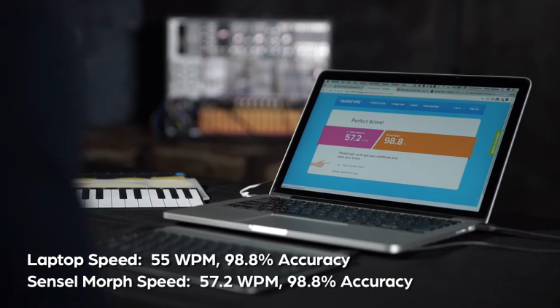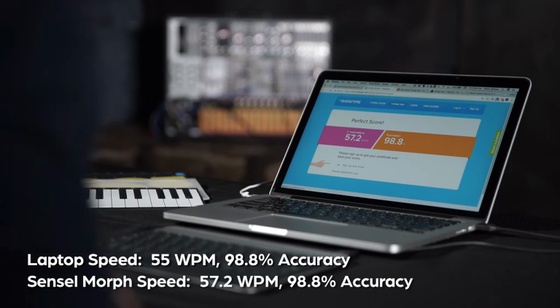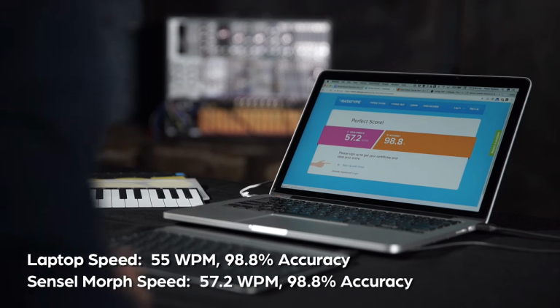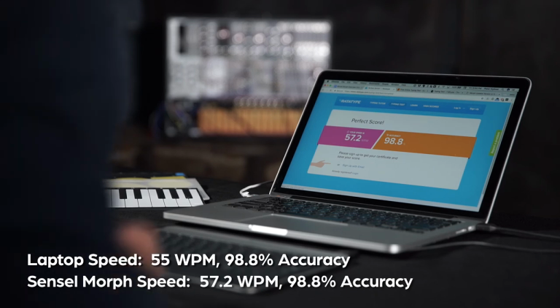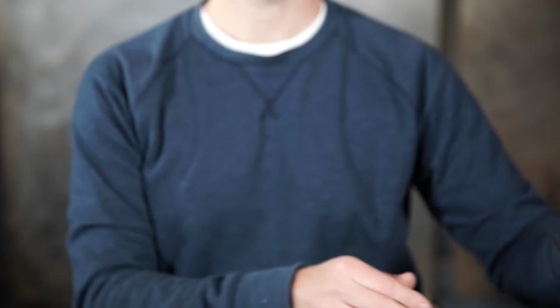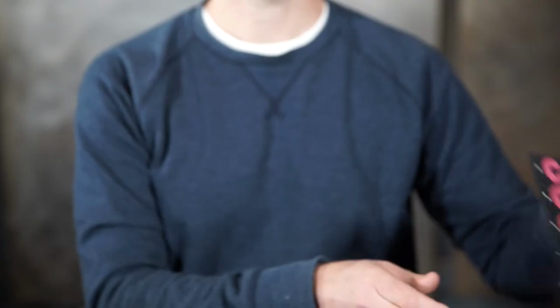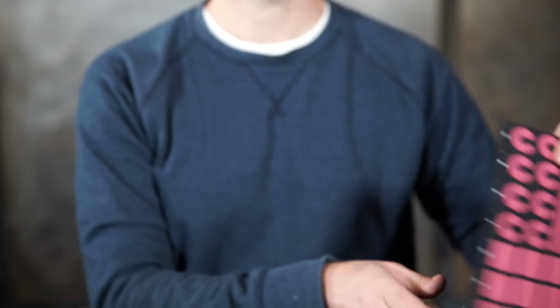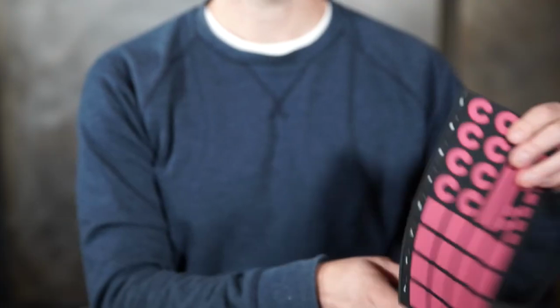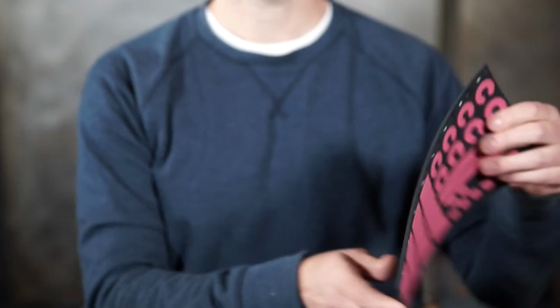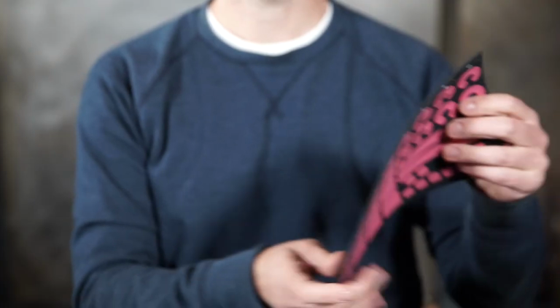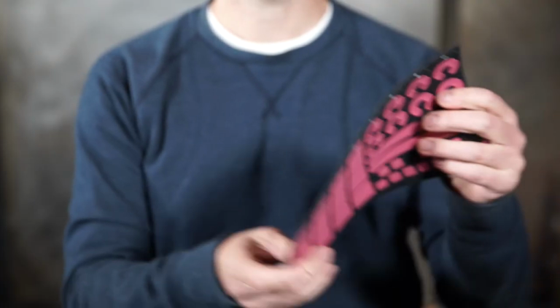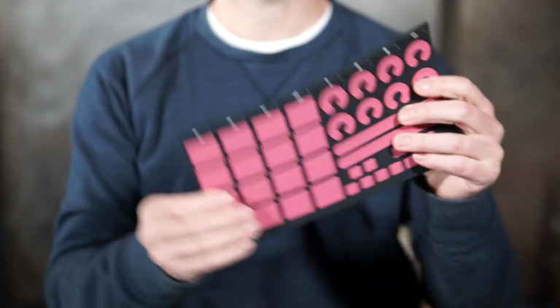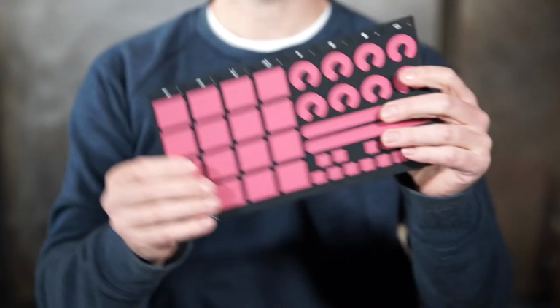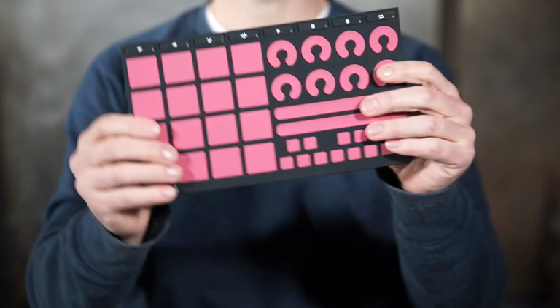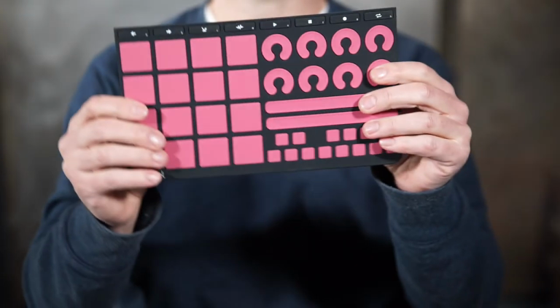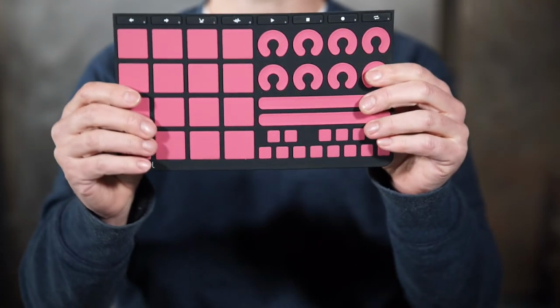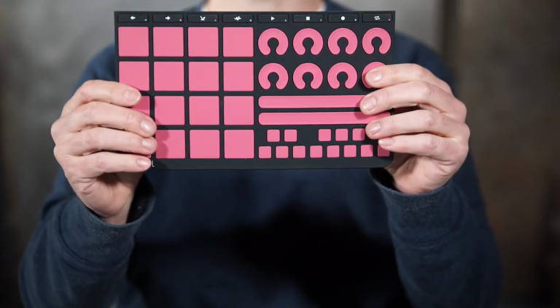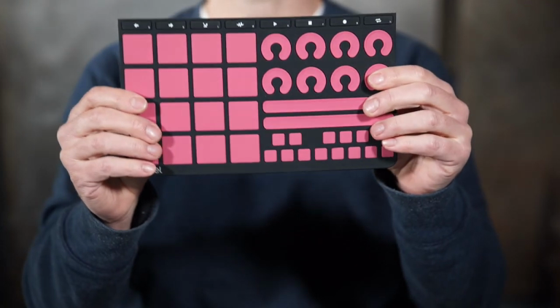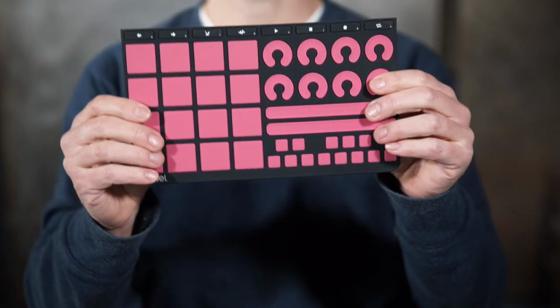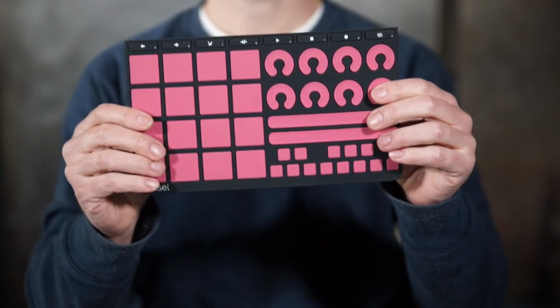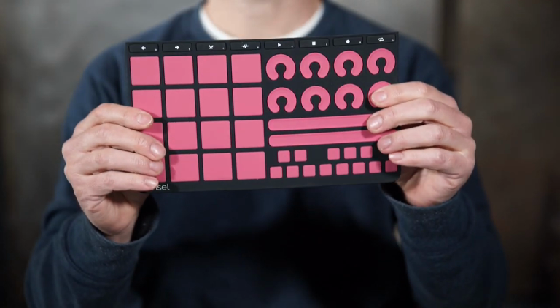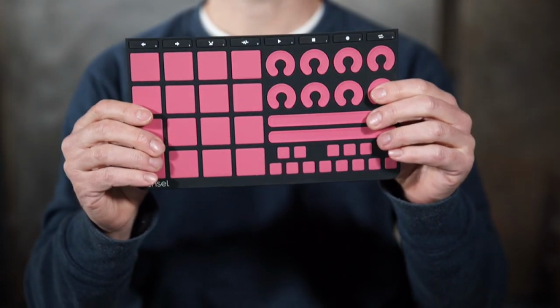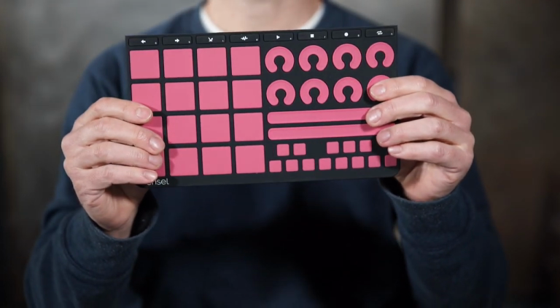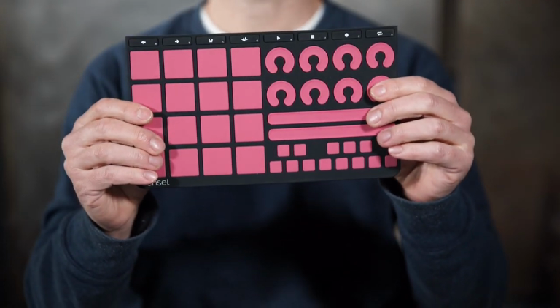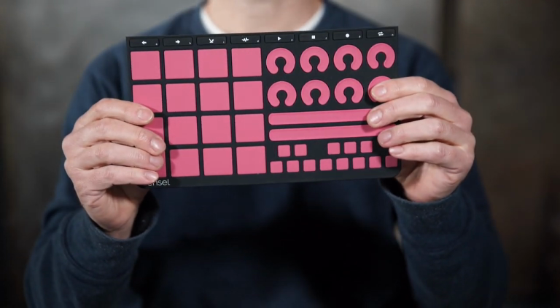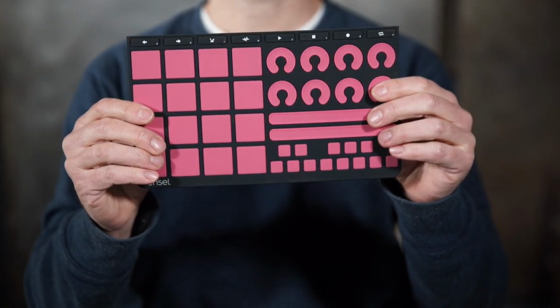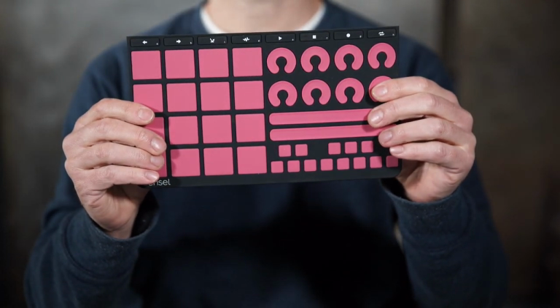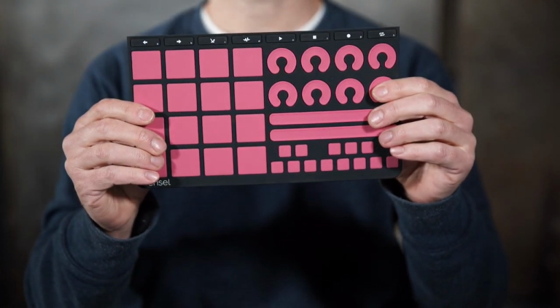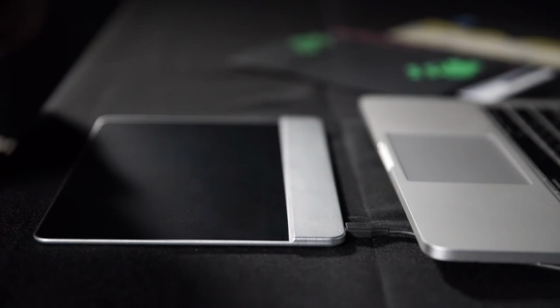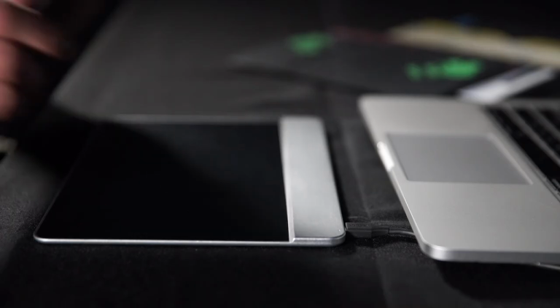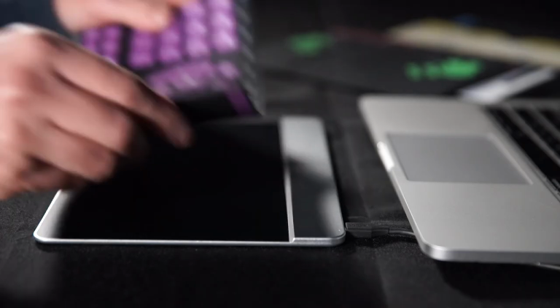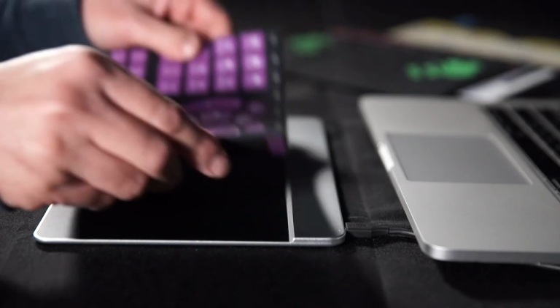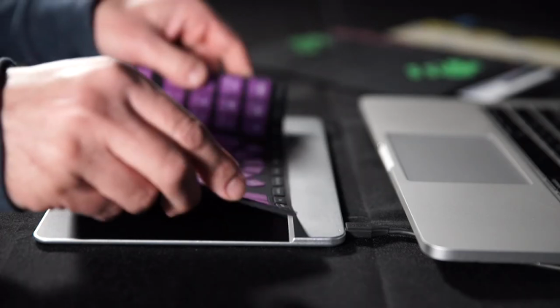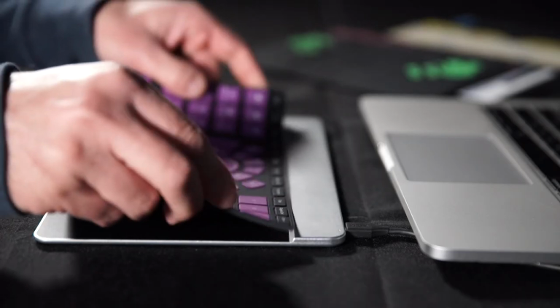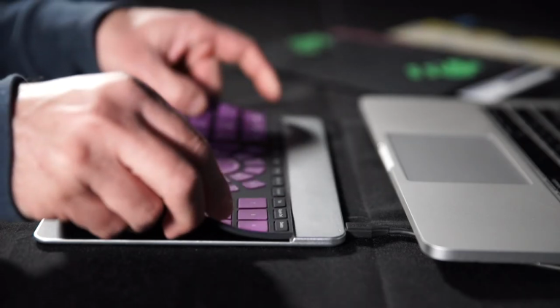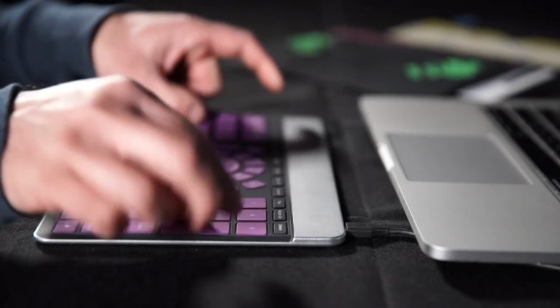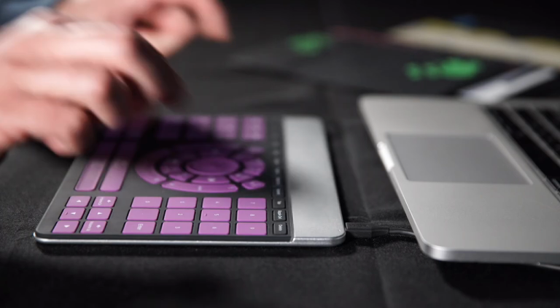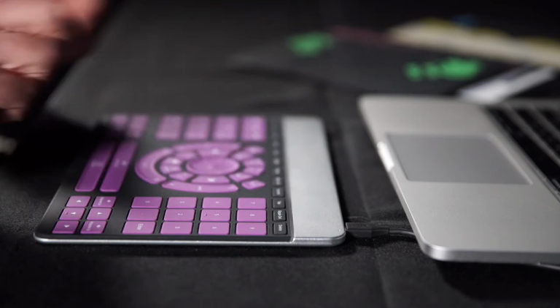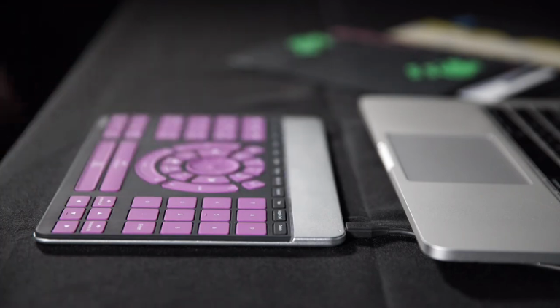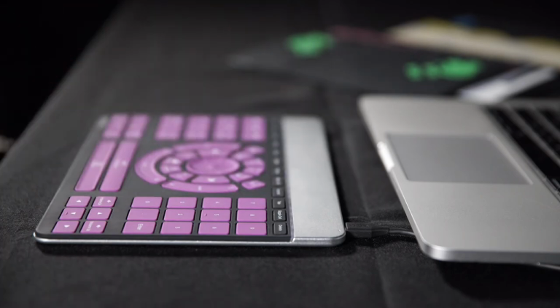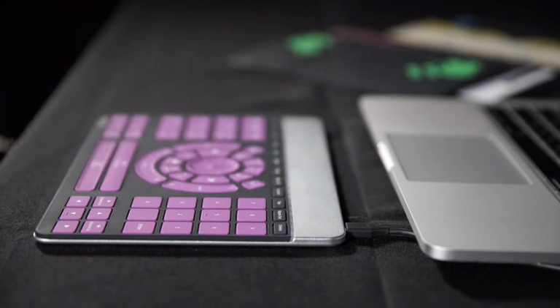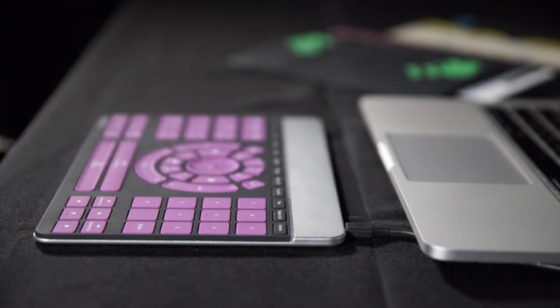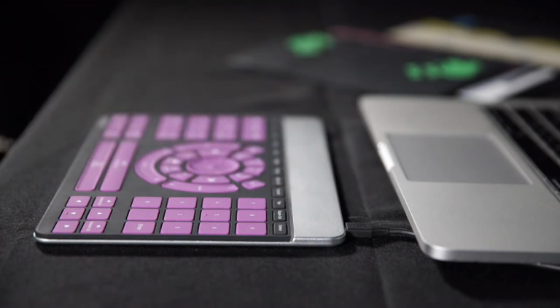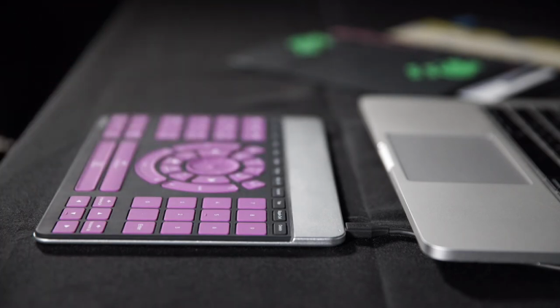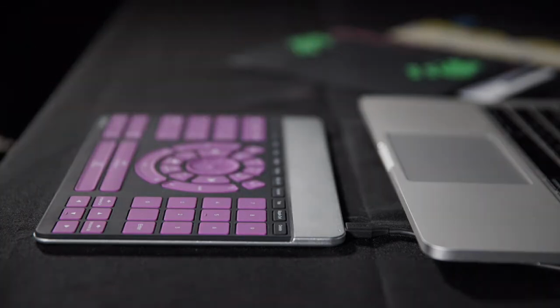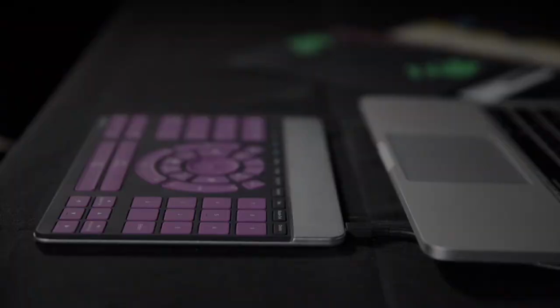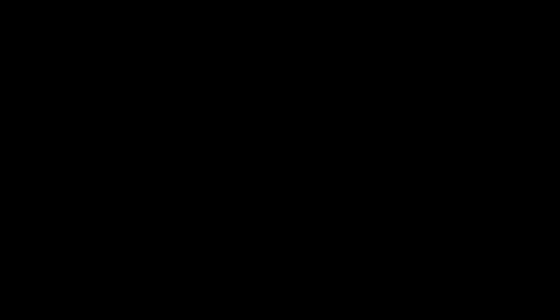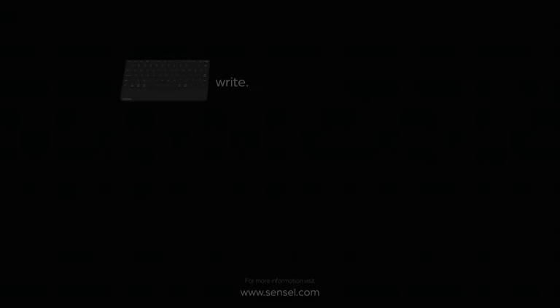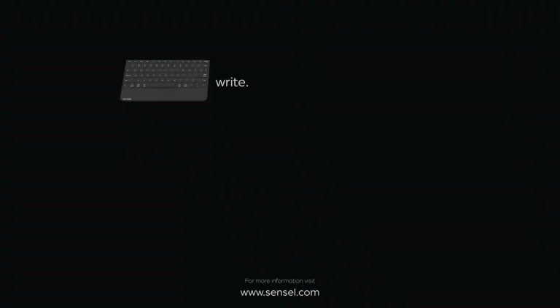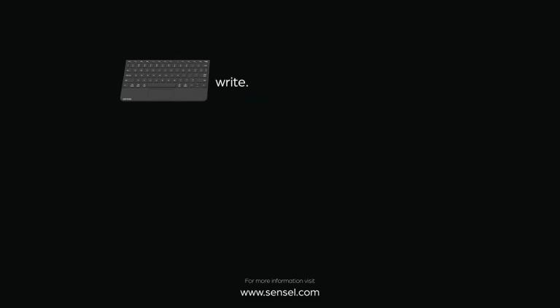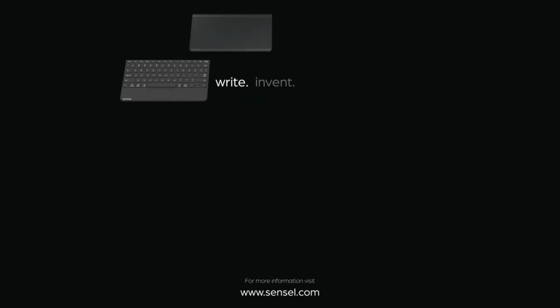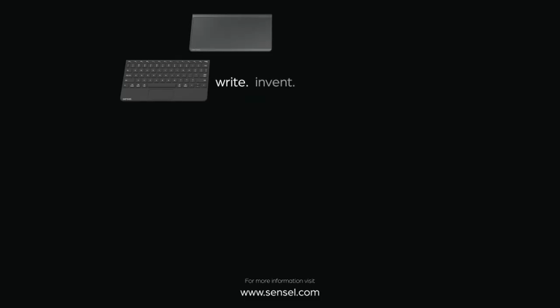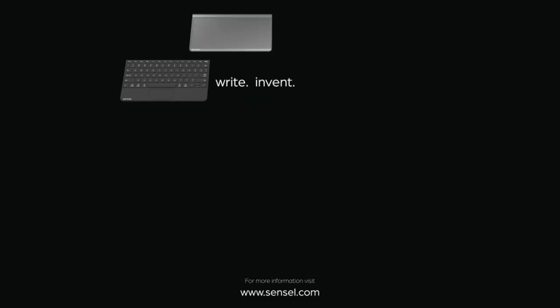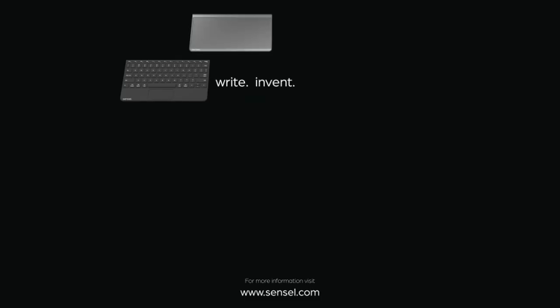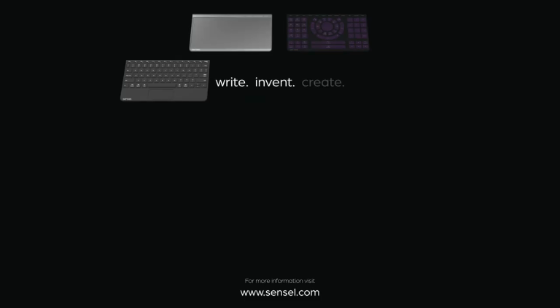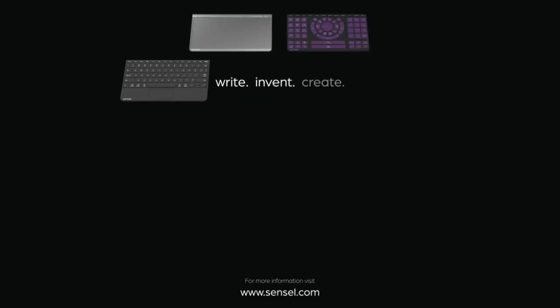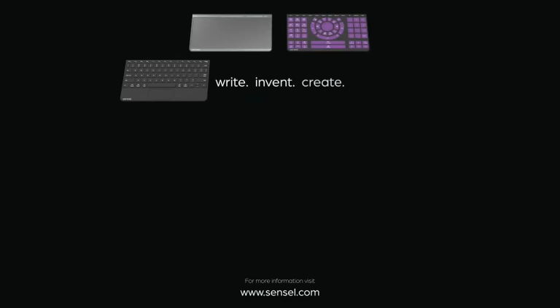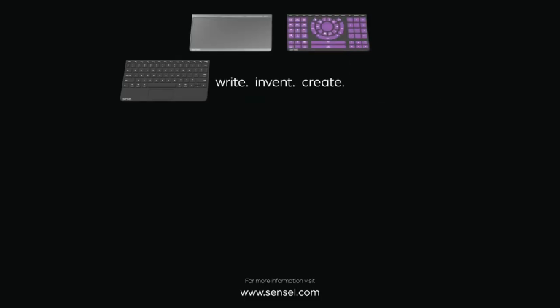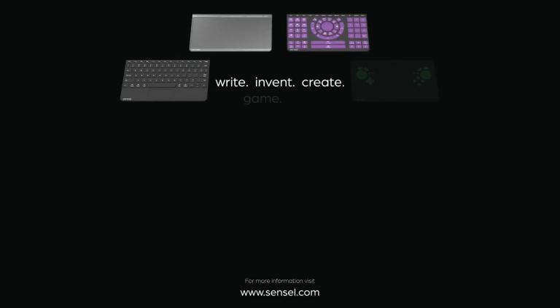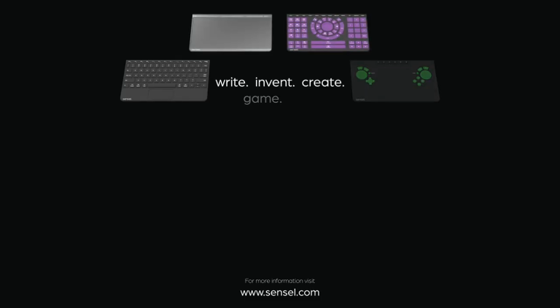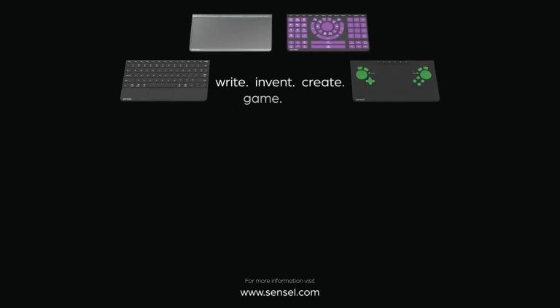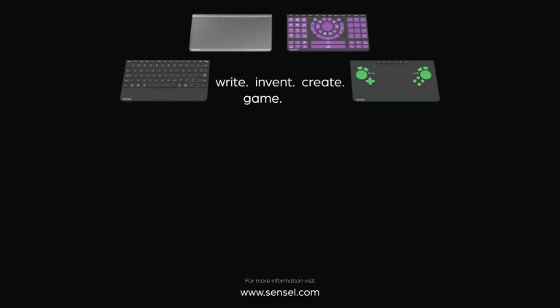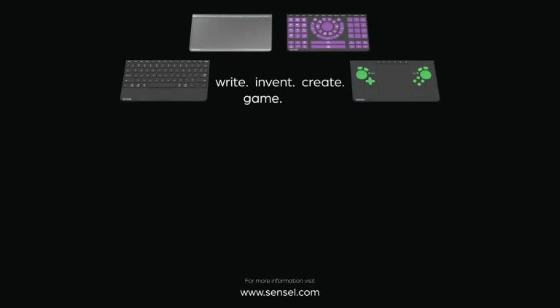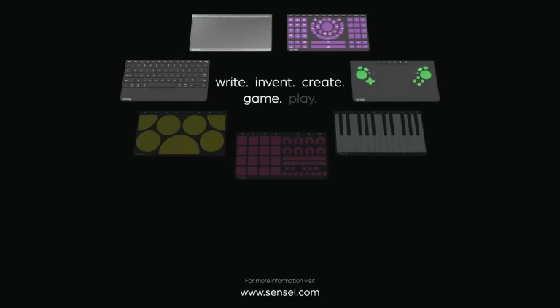And, of course, it can be swapped out for music making, or video editing, or any of those other things that you like to do as a creative person.